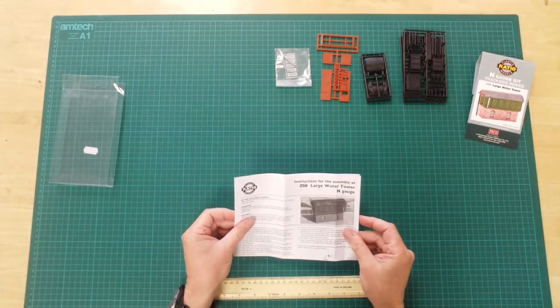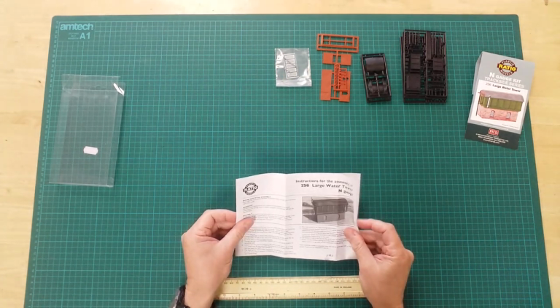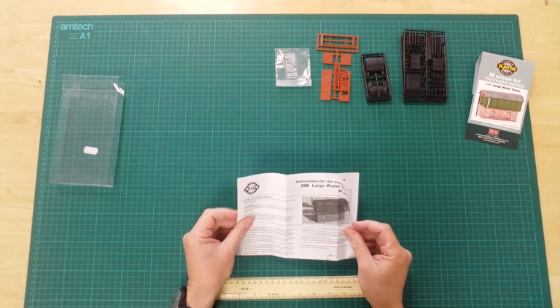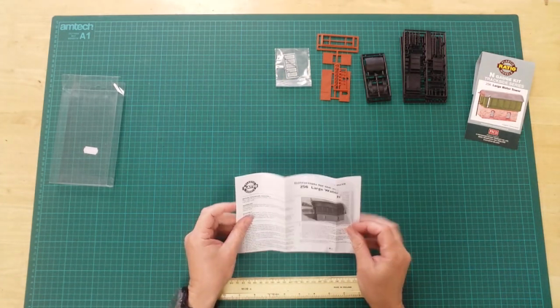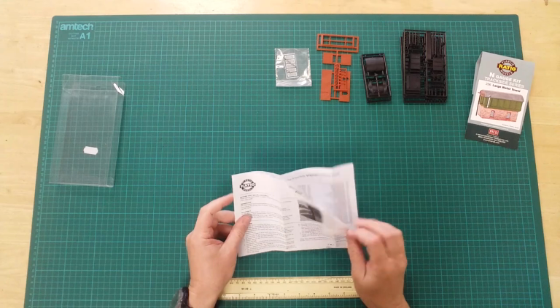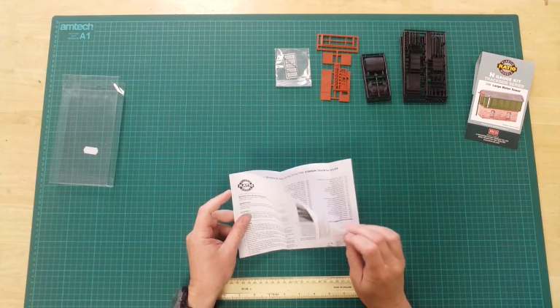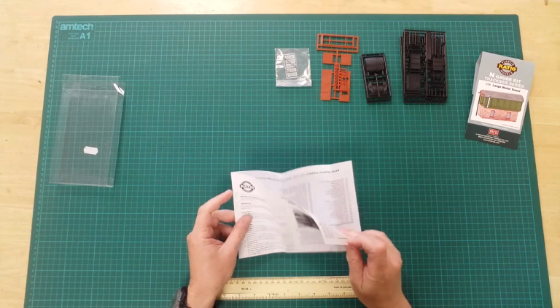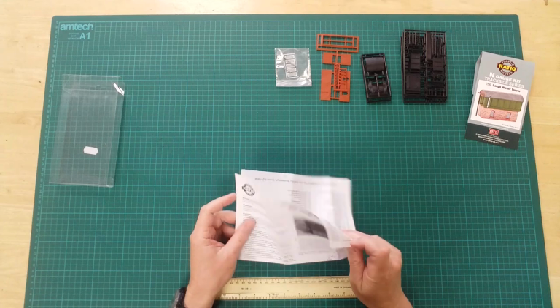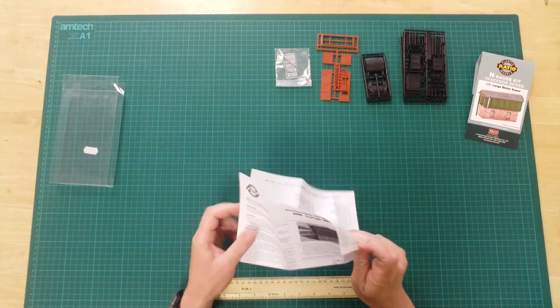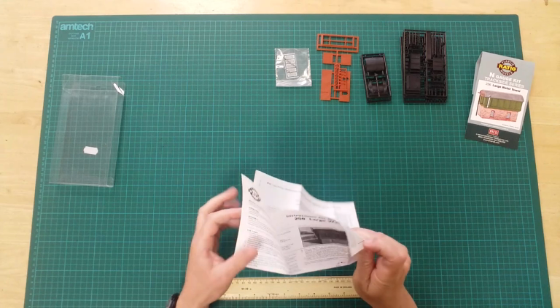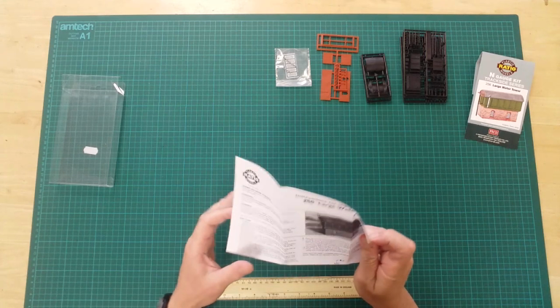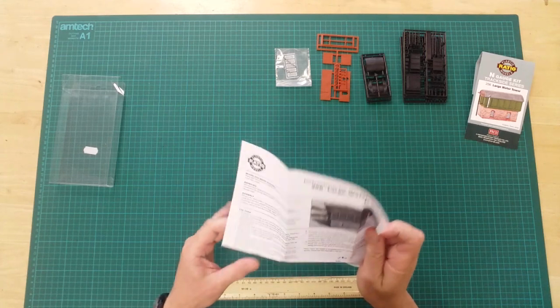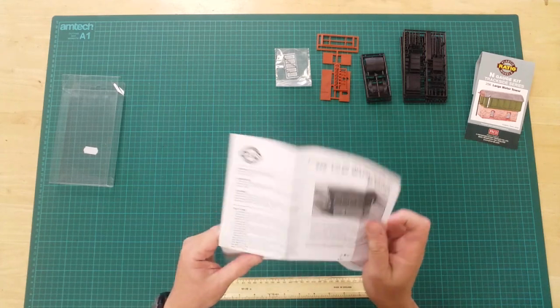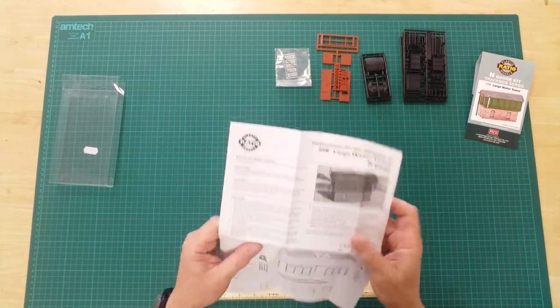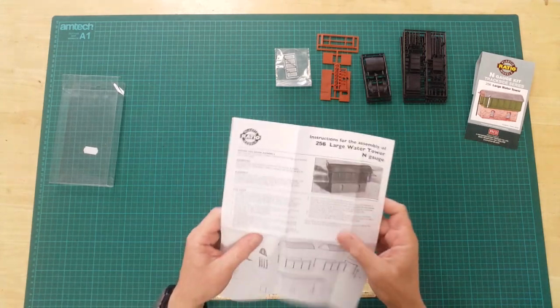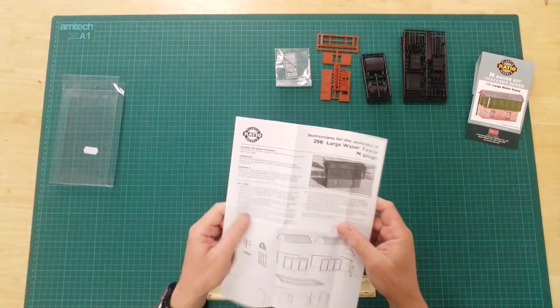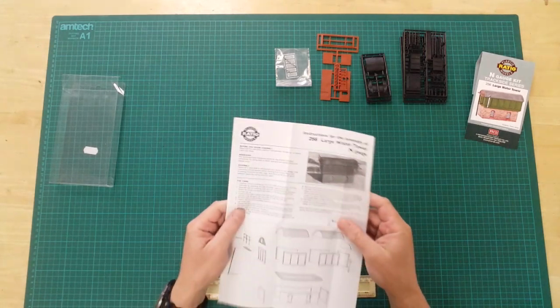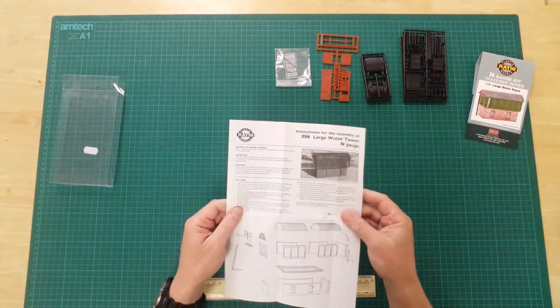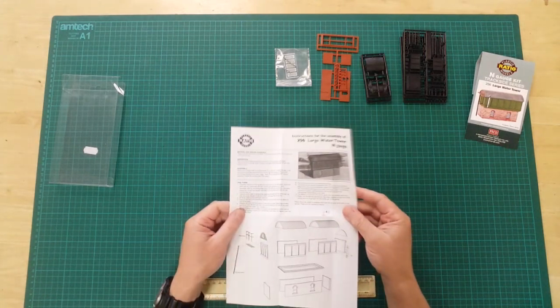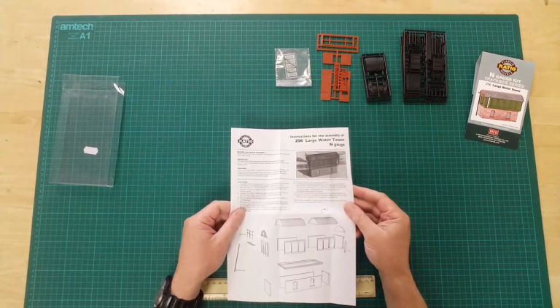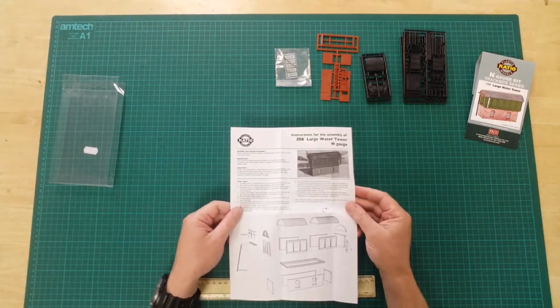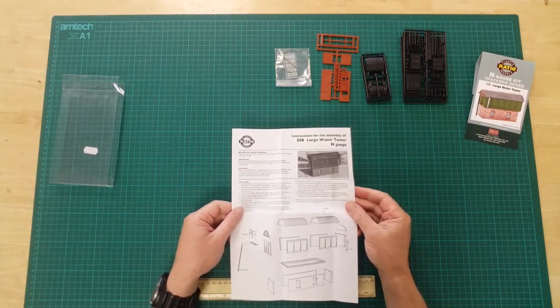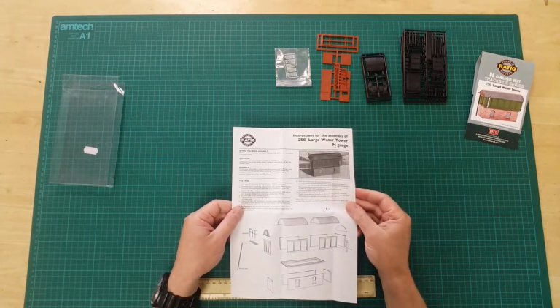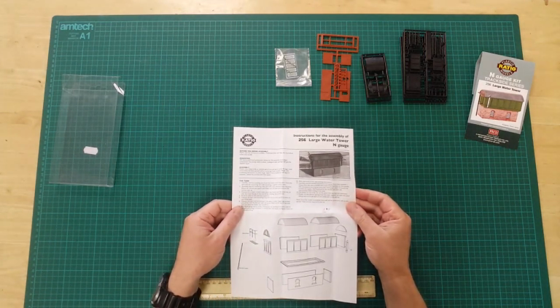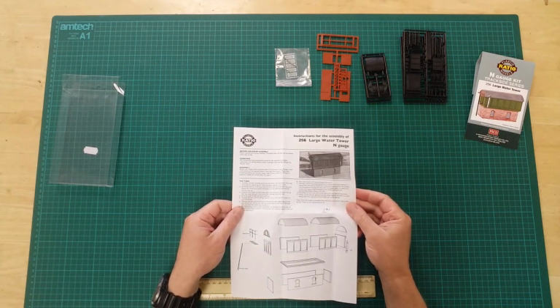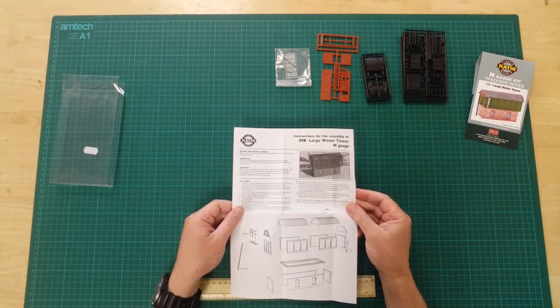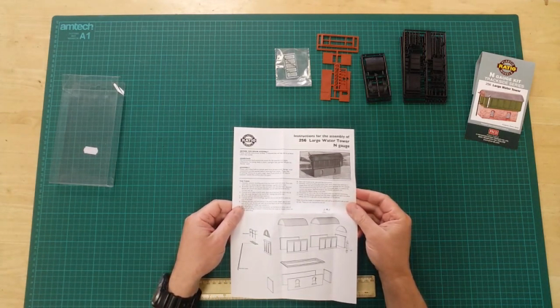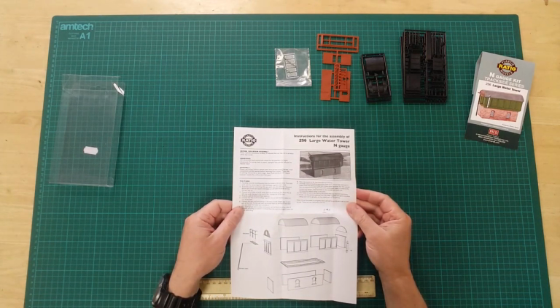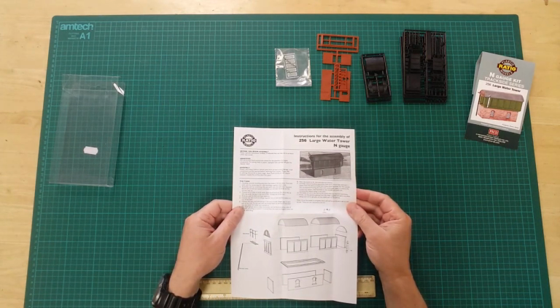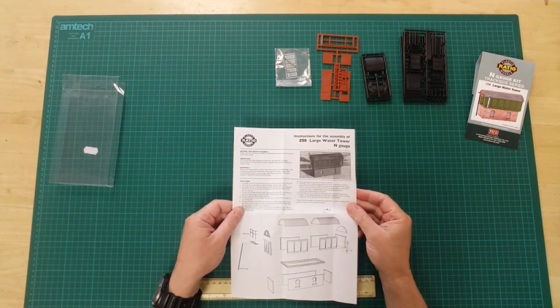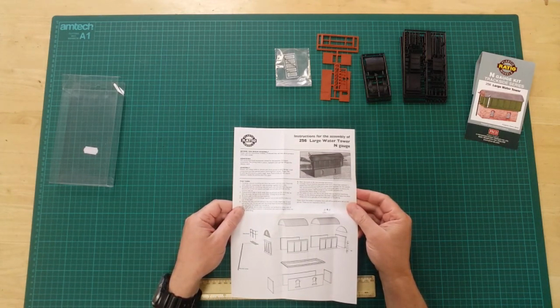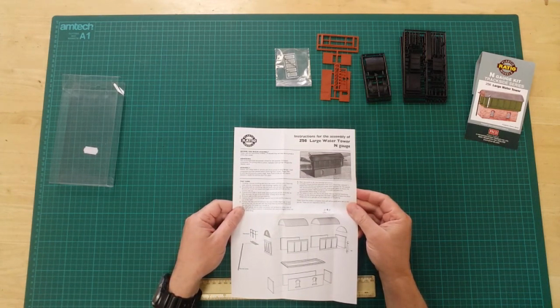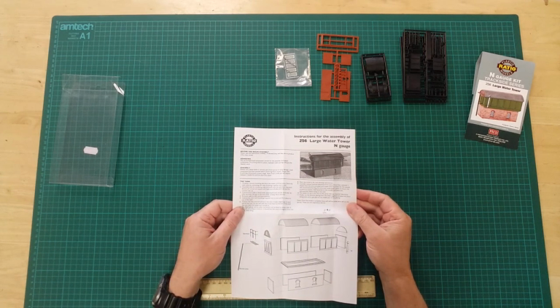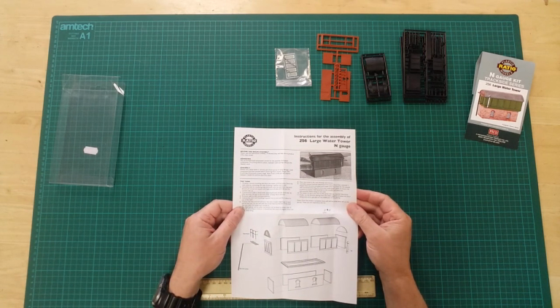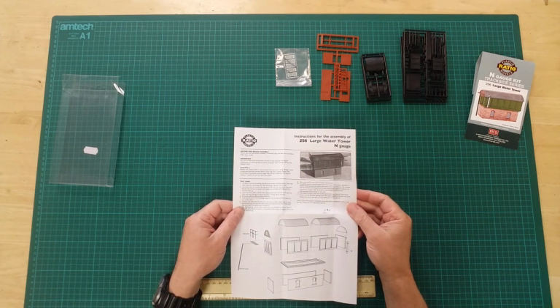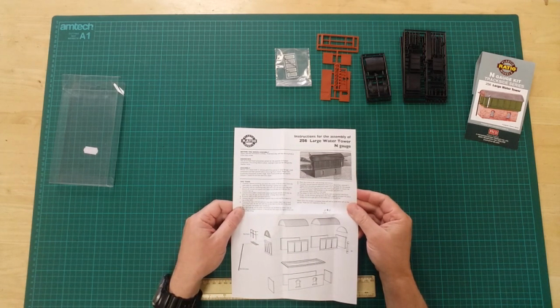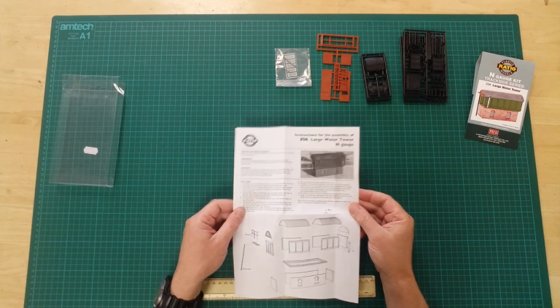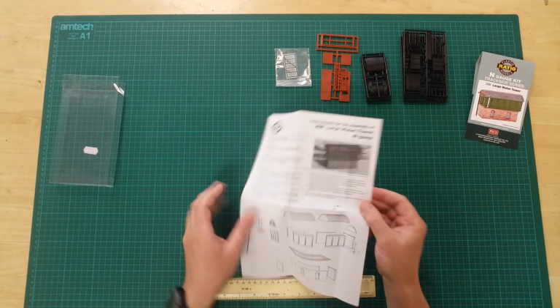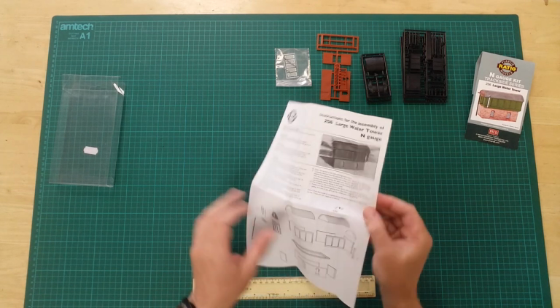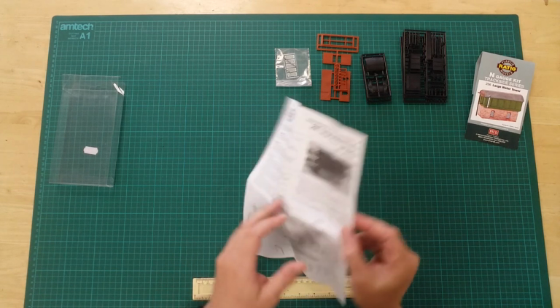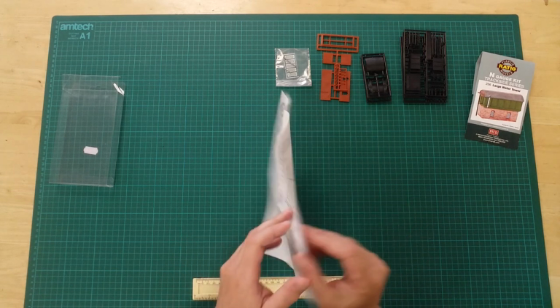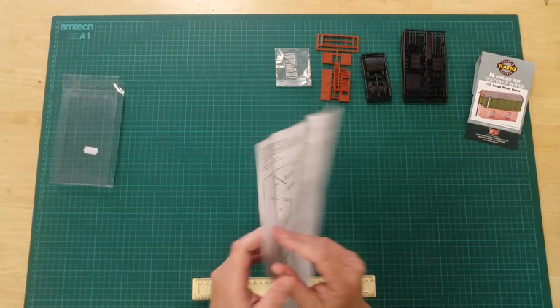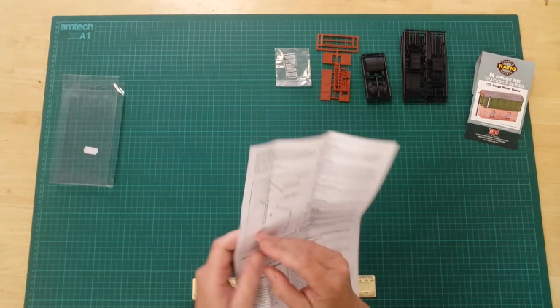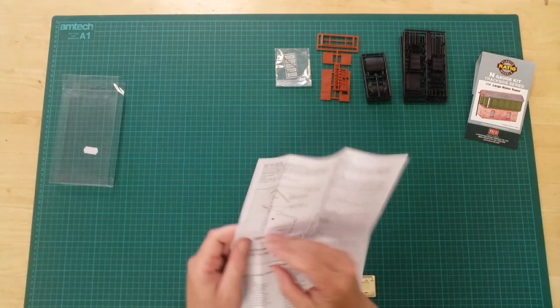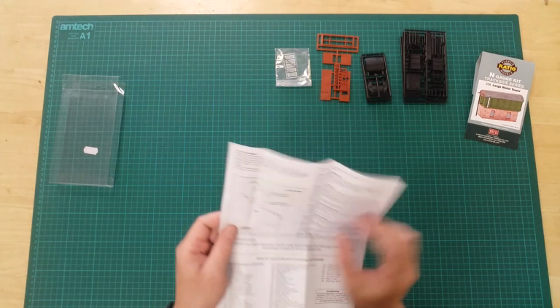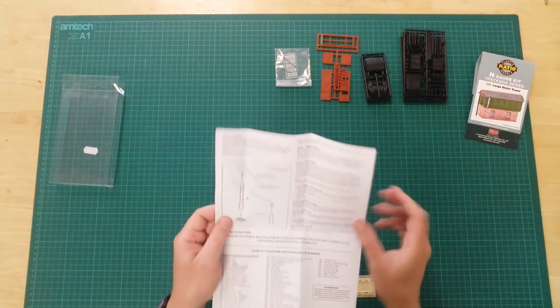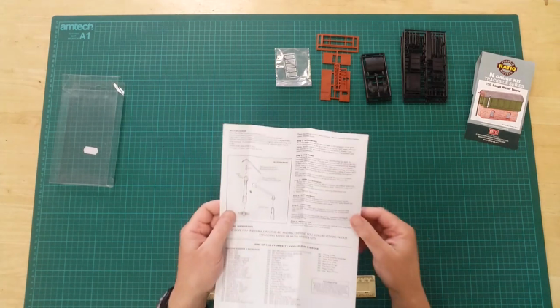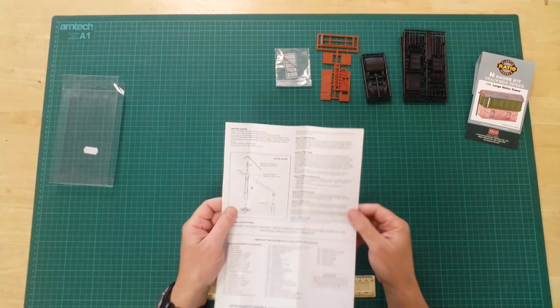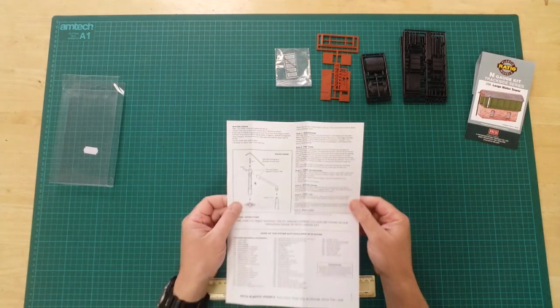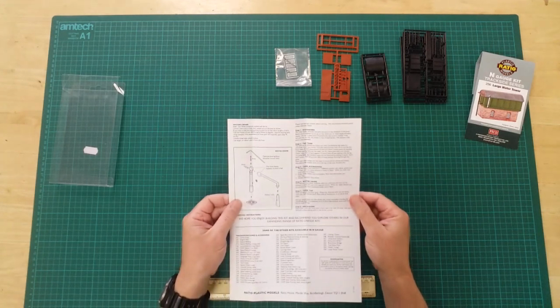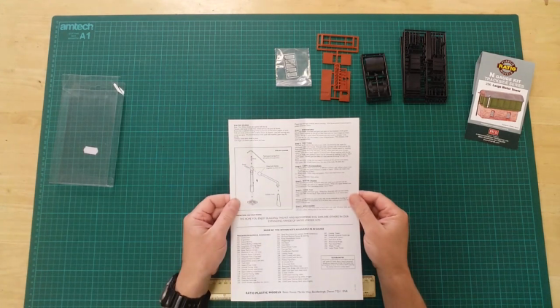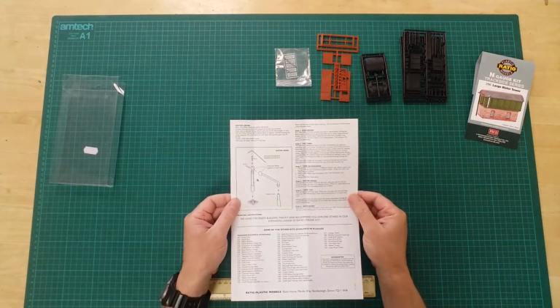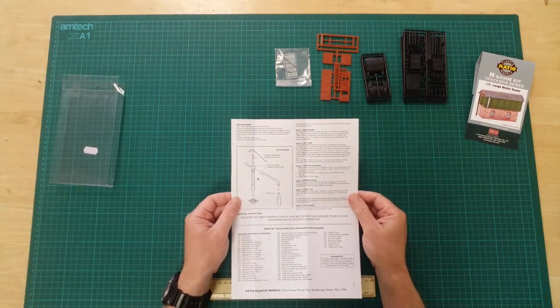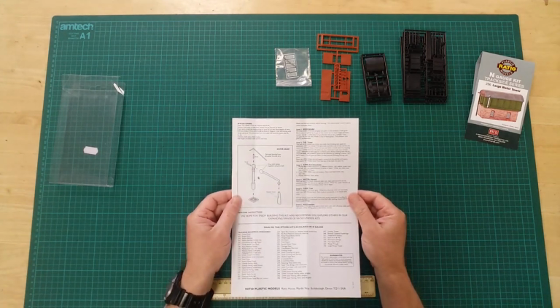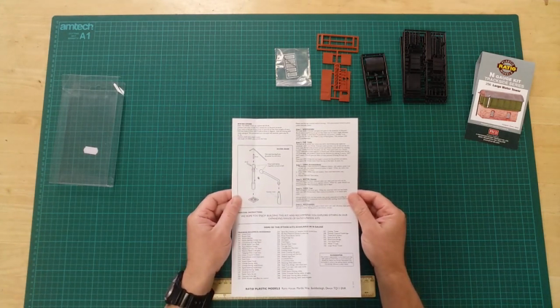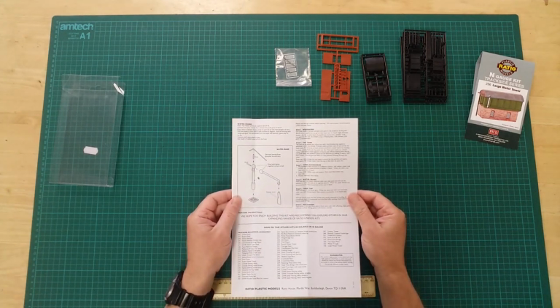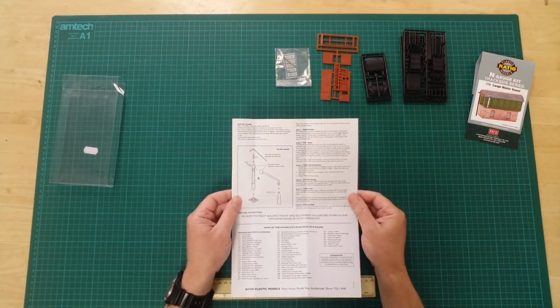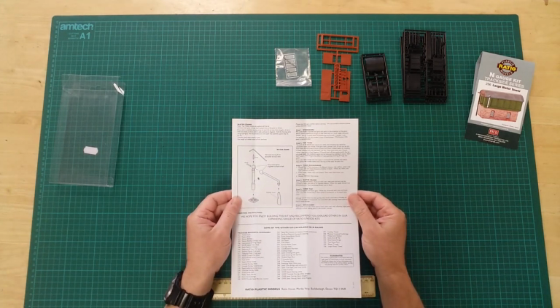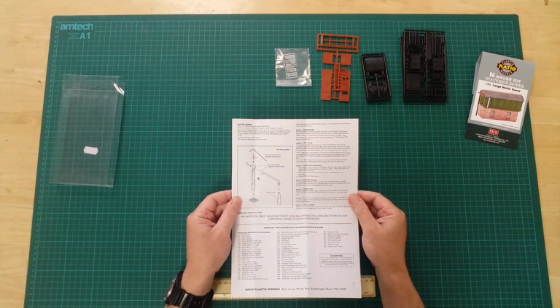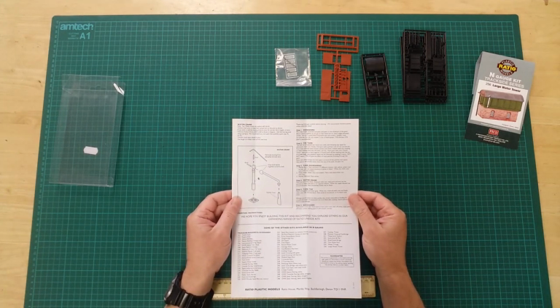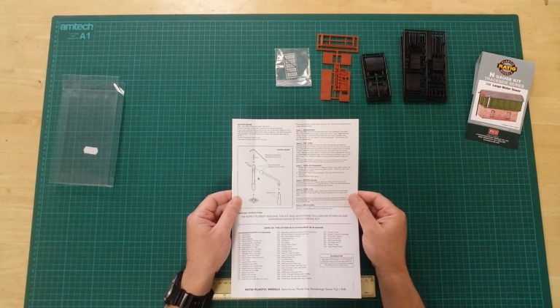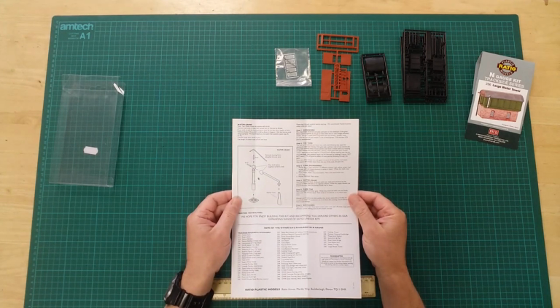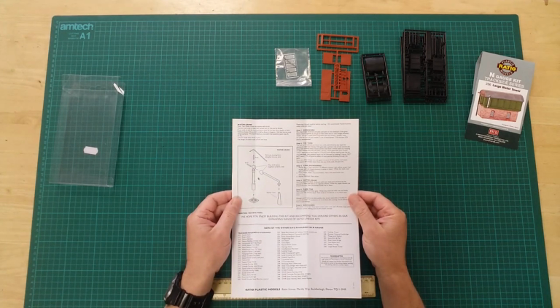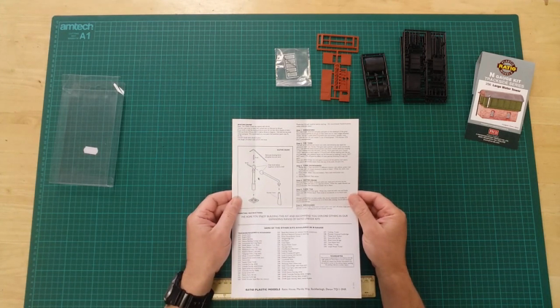Rounding off the ensemble, there is a comprehensive written and pictorial instruction guide to assist you with the build.